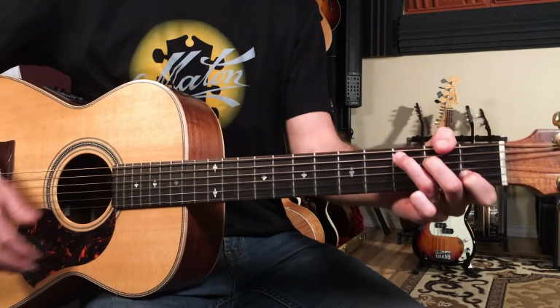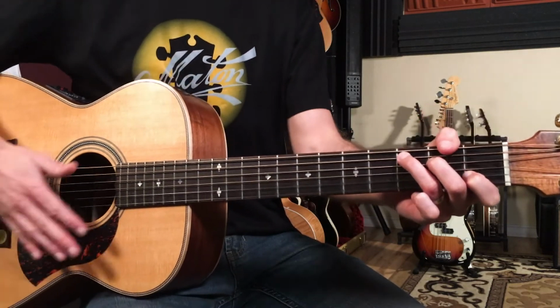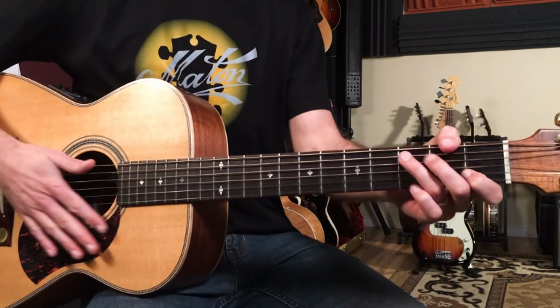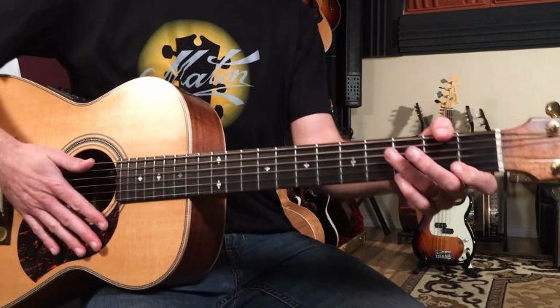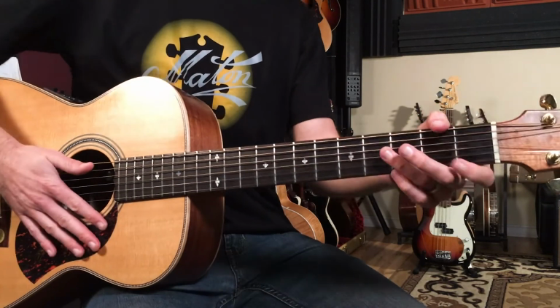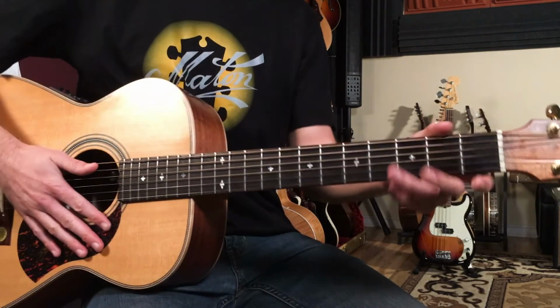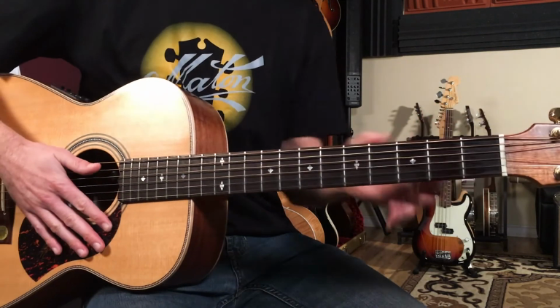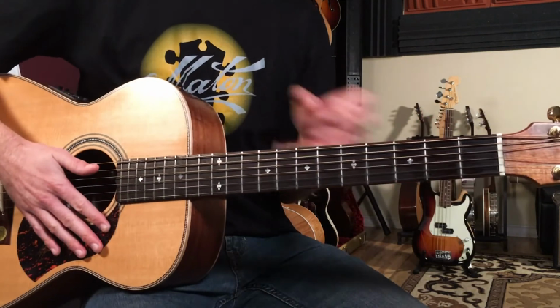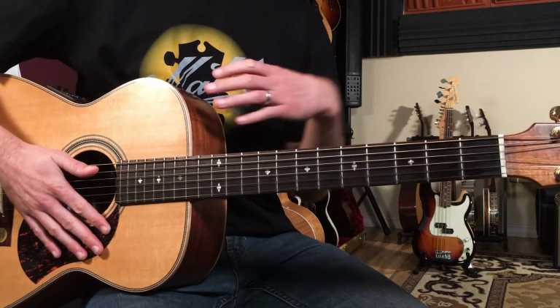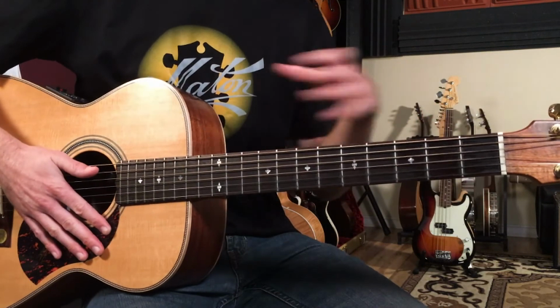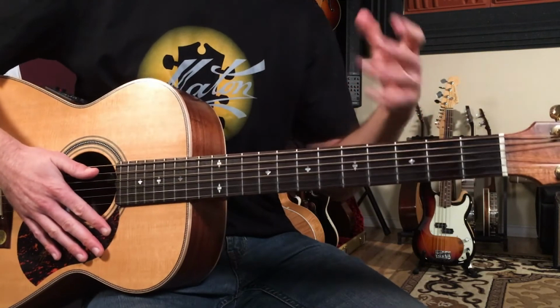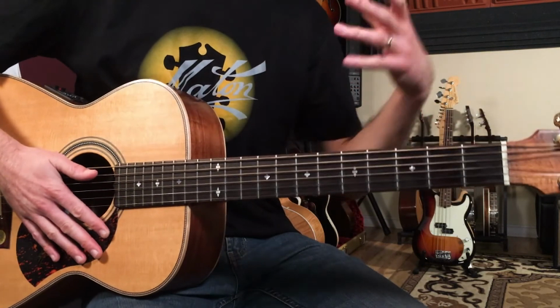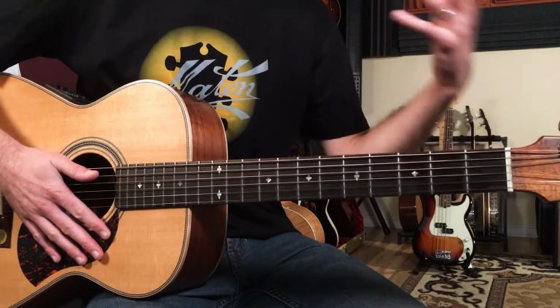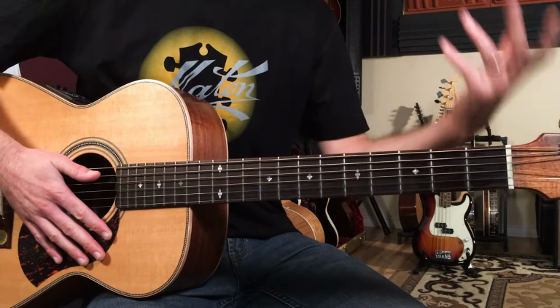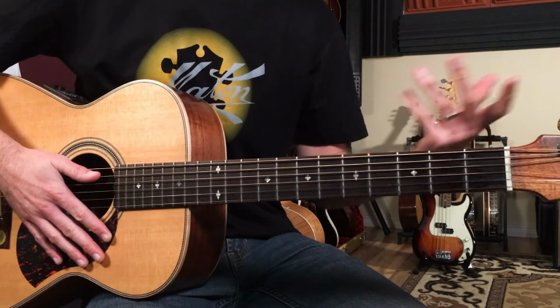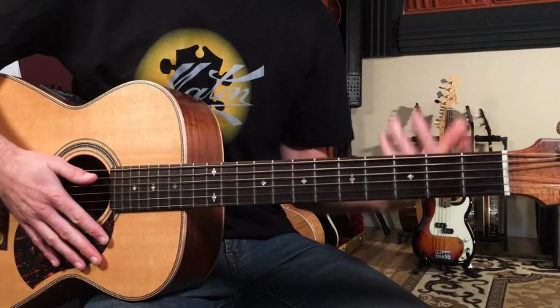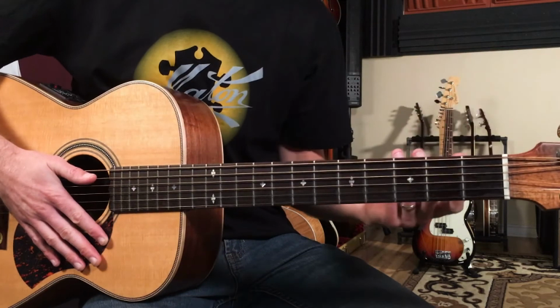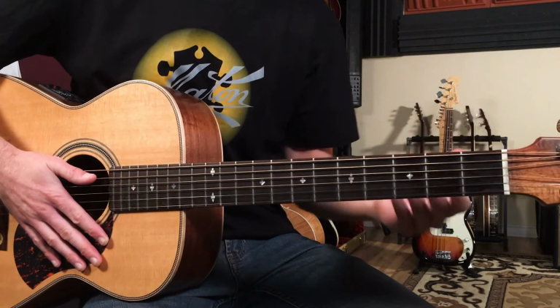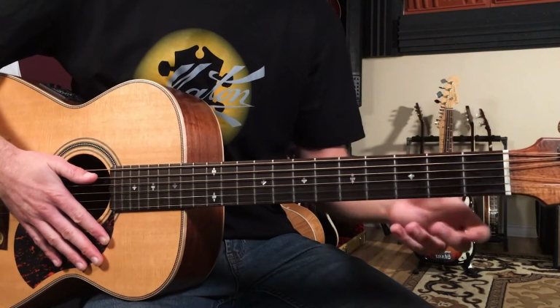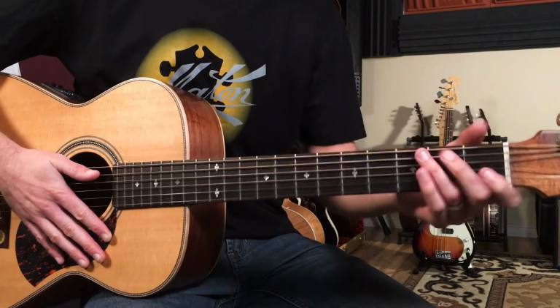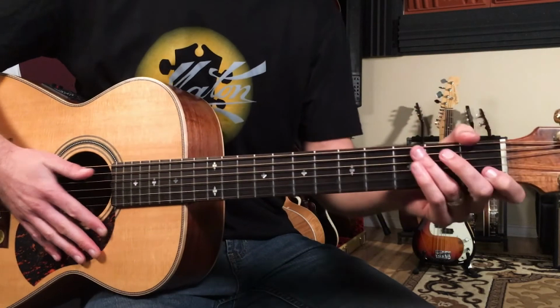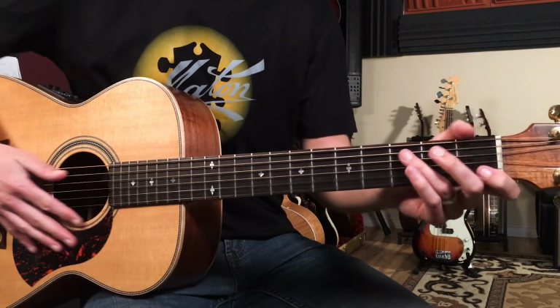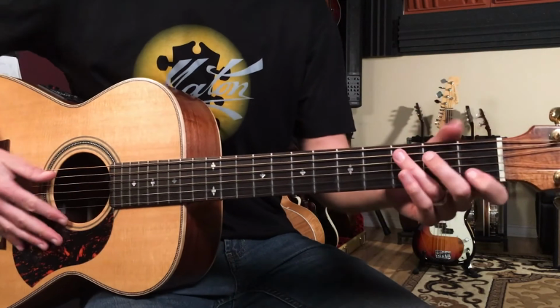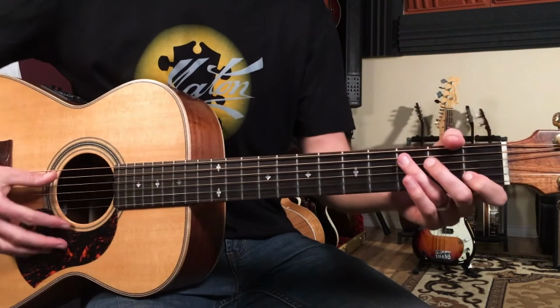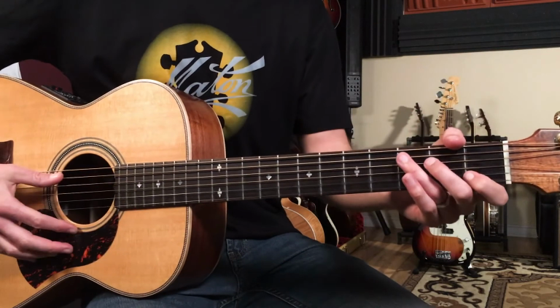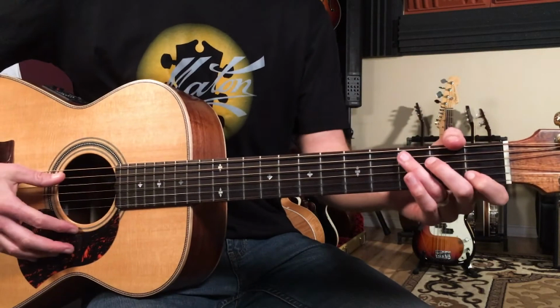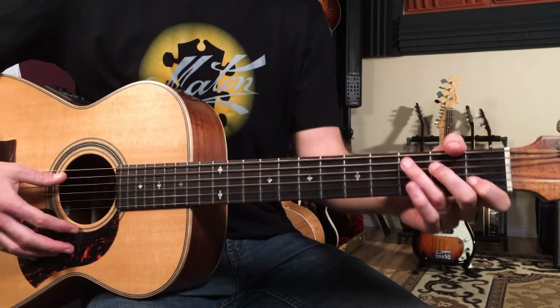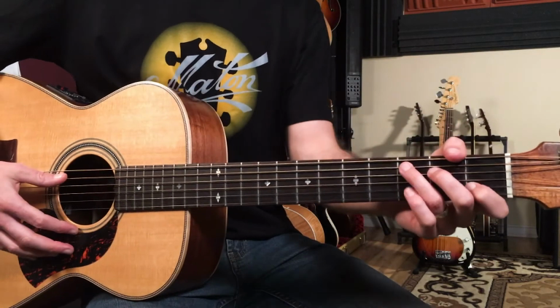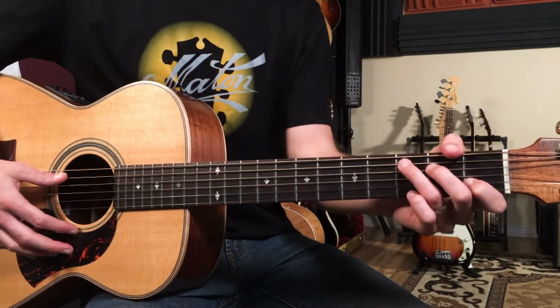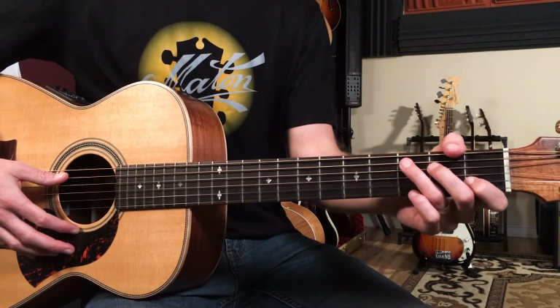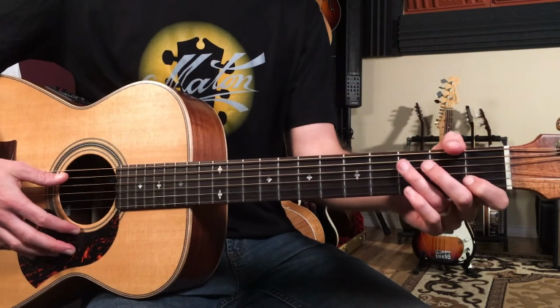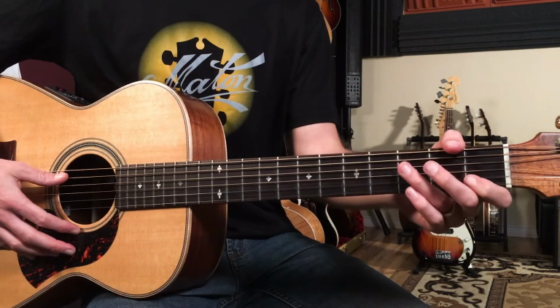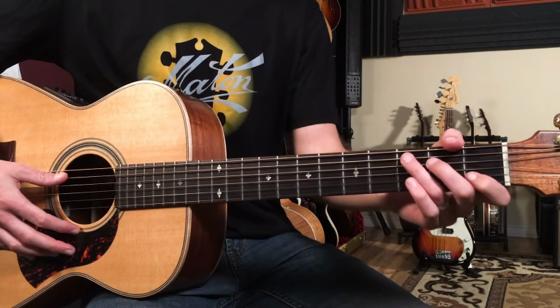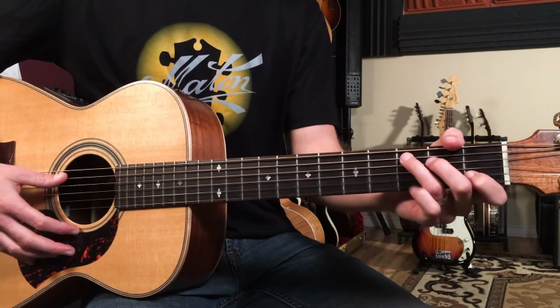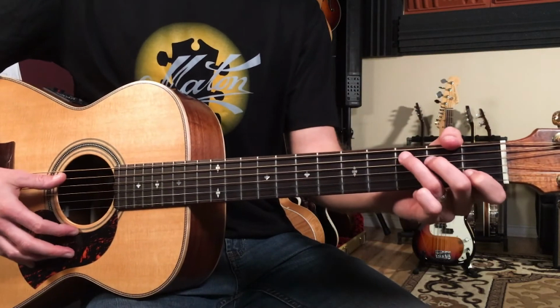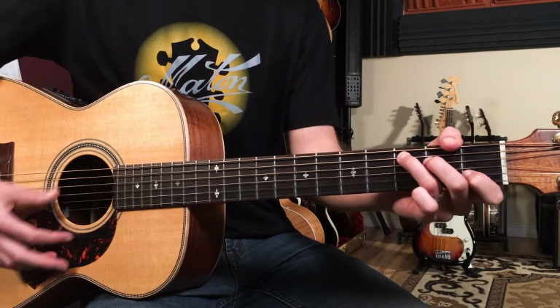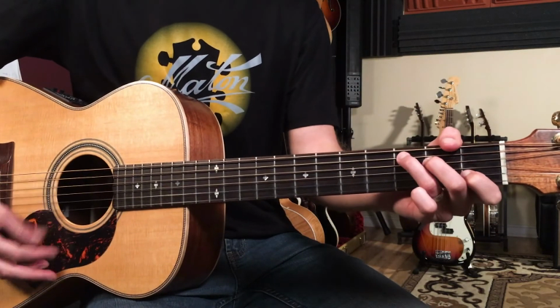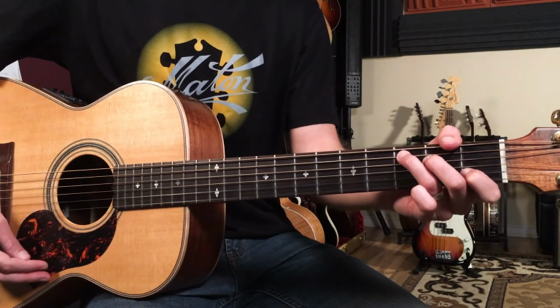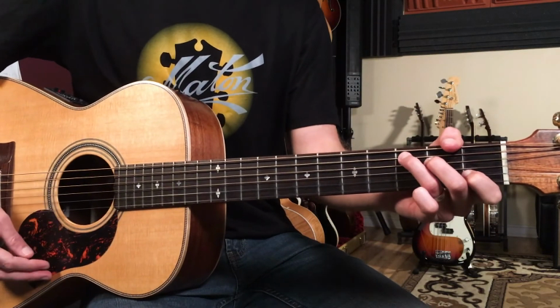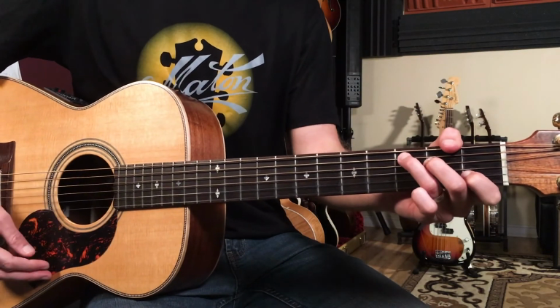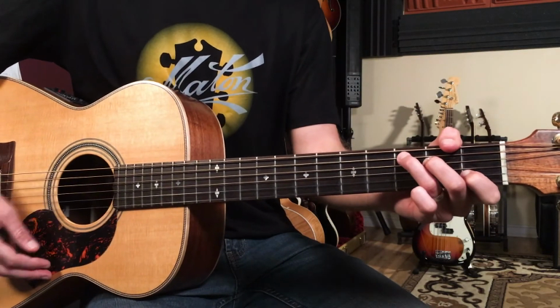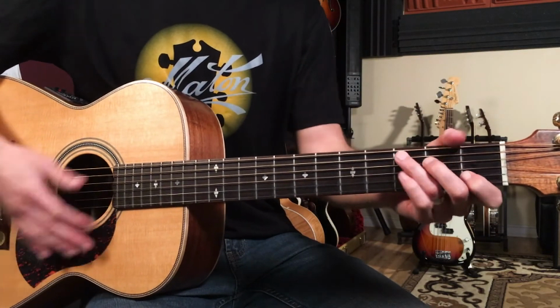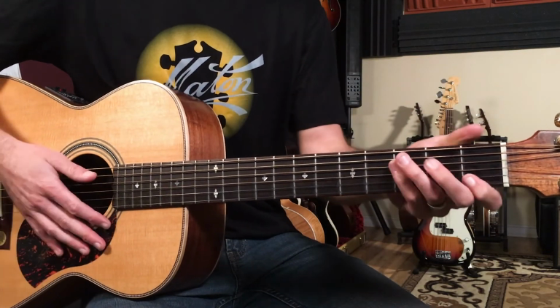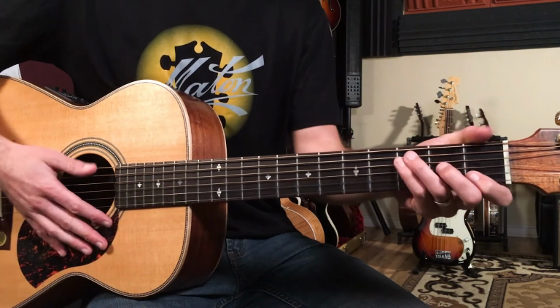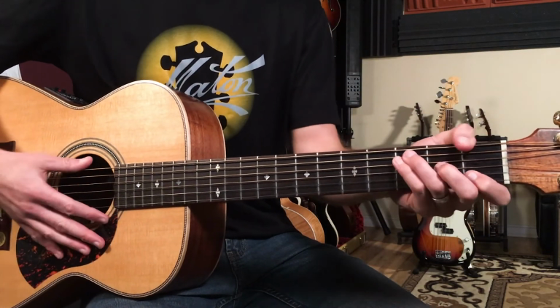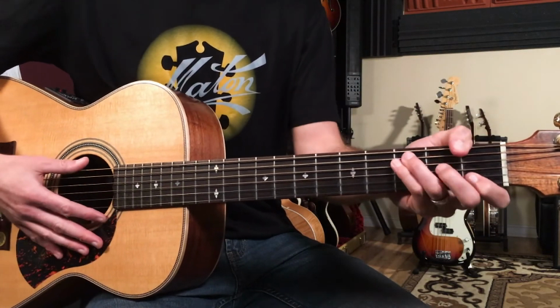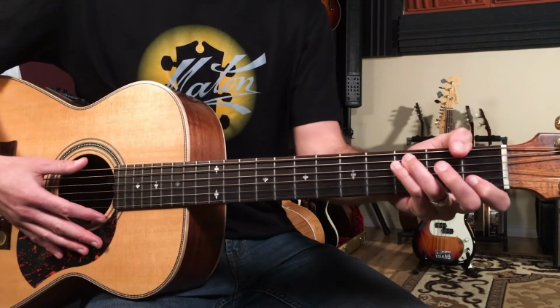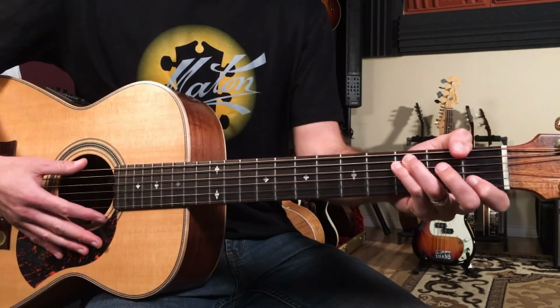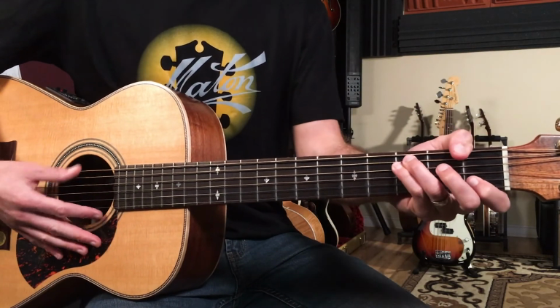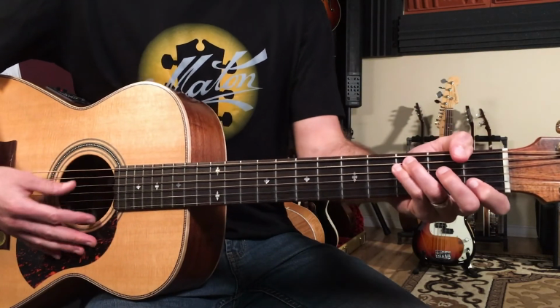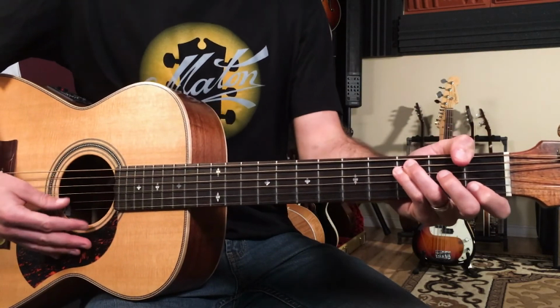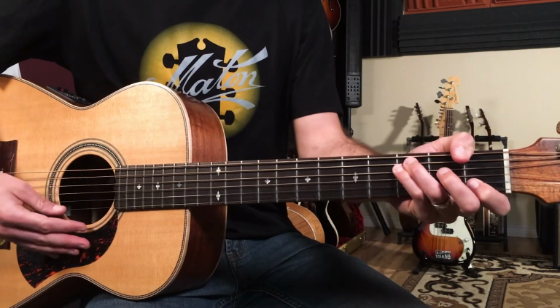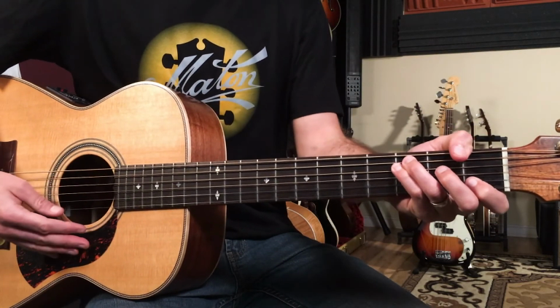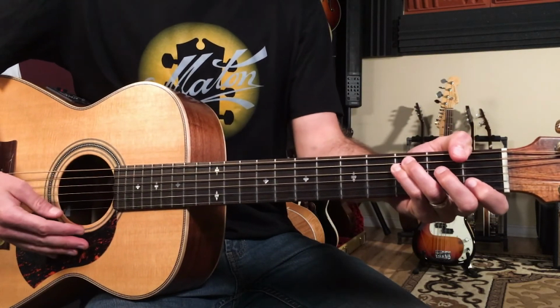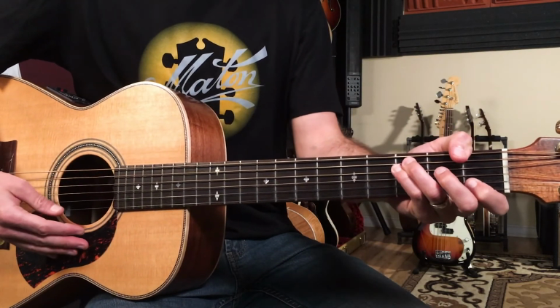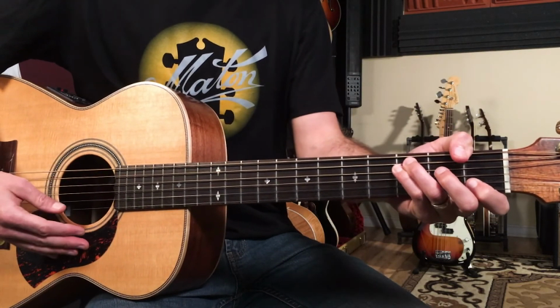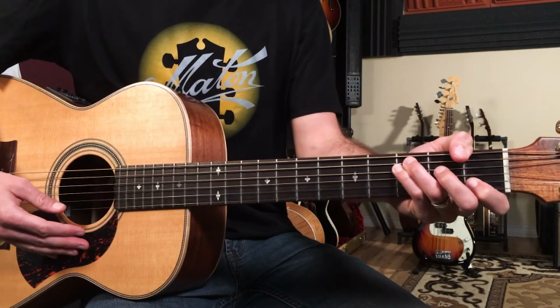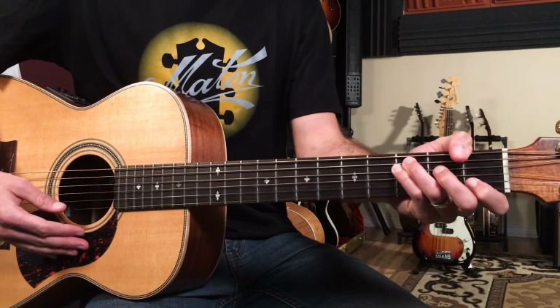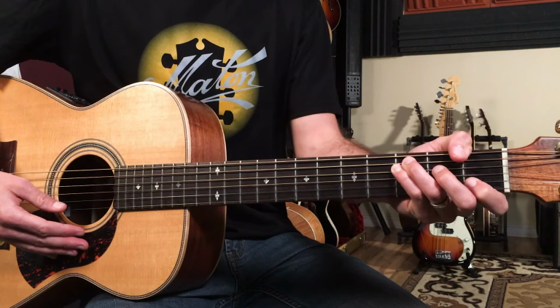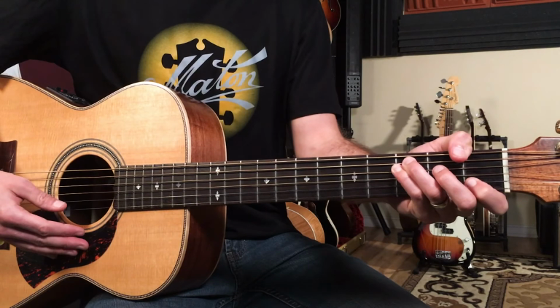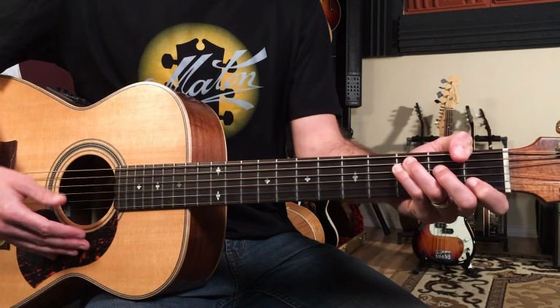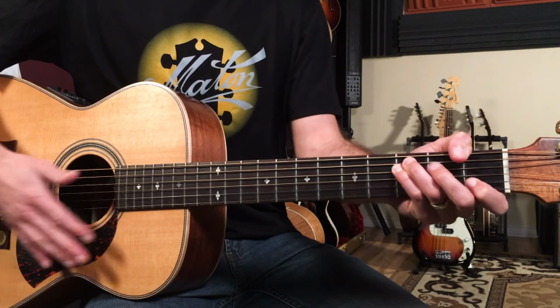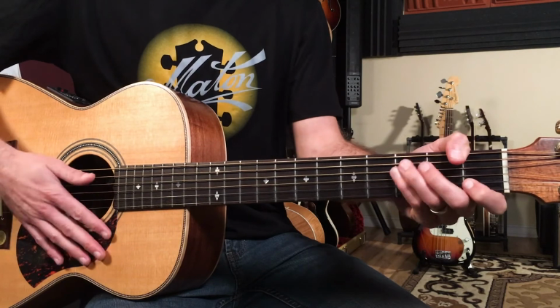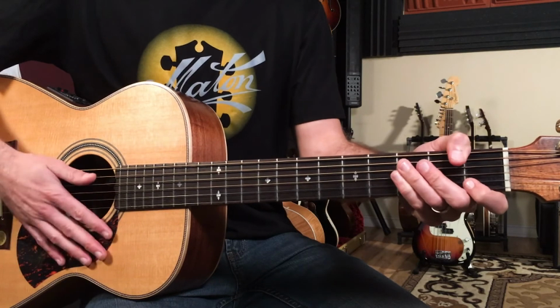This is the 'Golden slumbers fill your eyes' part — that's really just a big C chord to a big F add 9 chord.